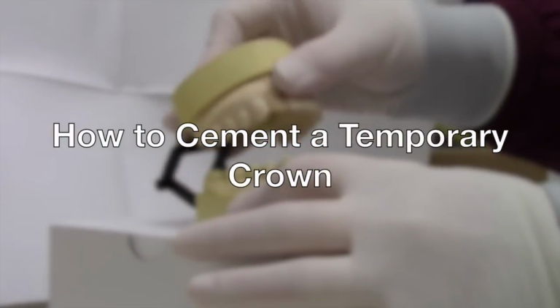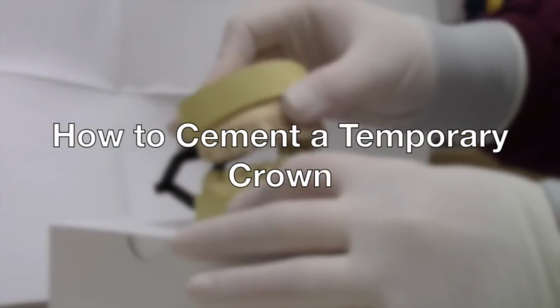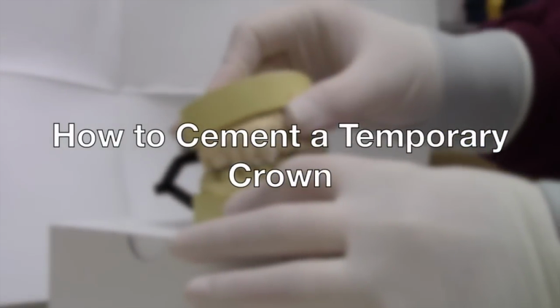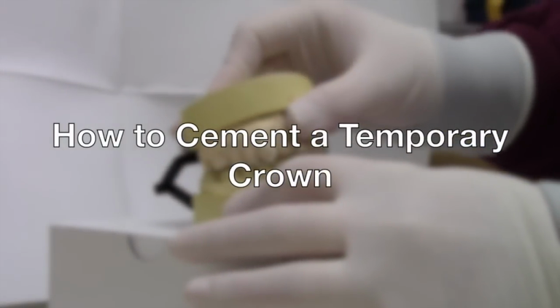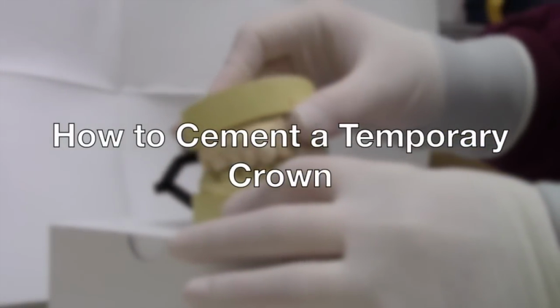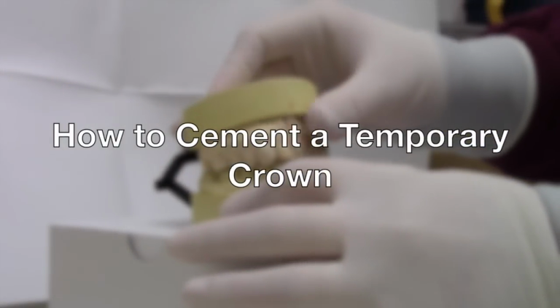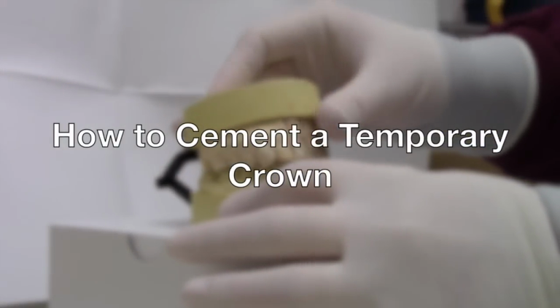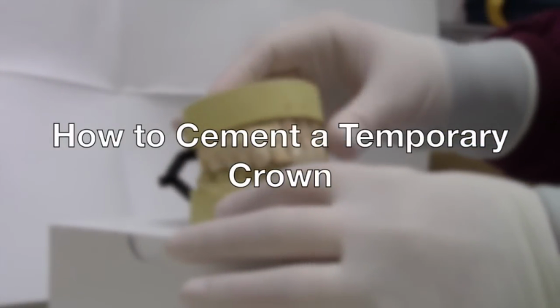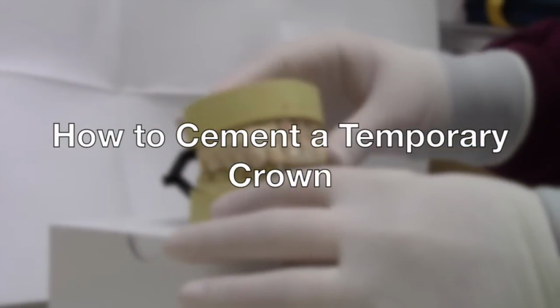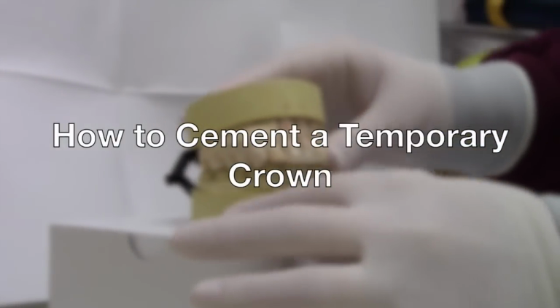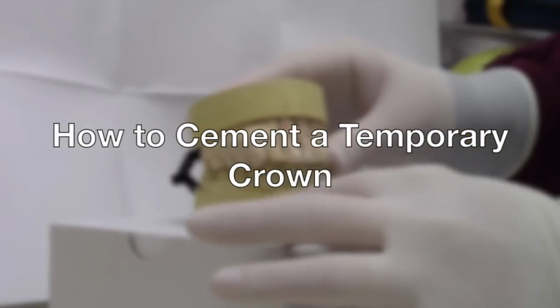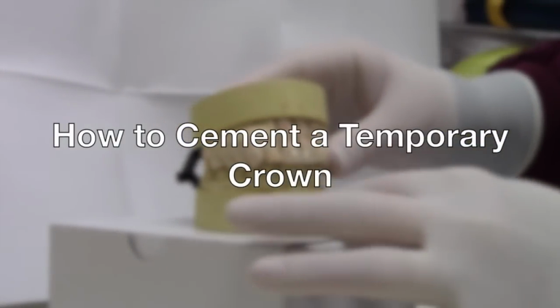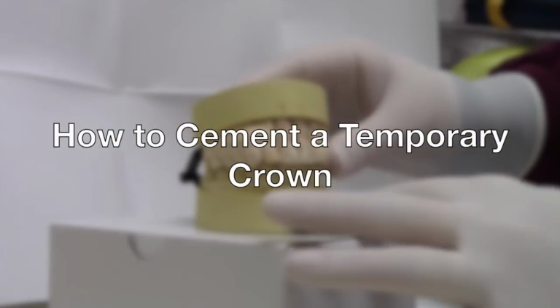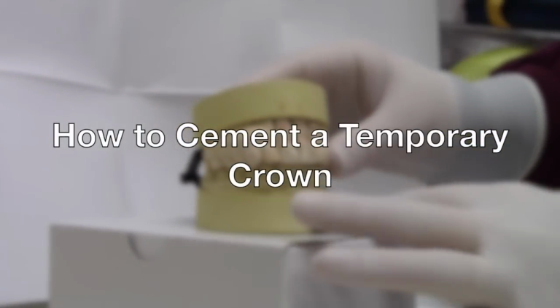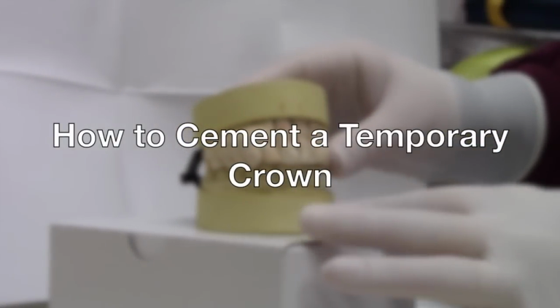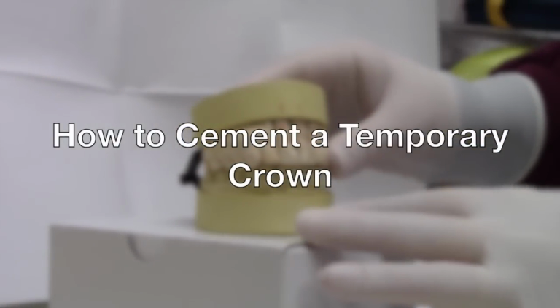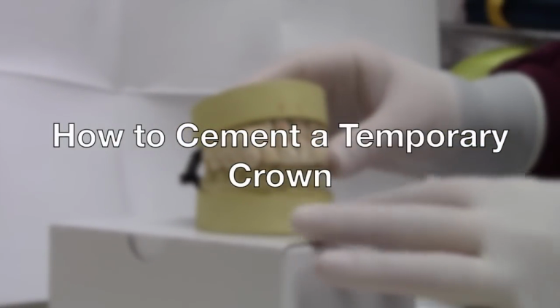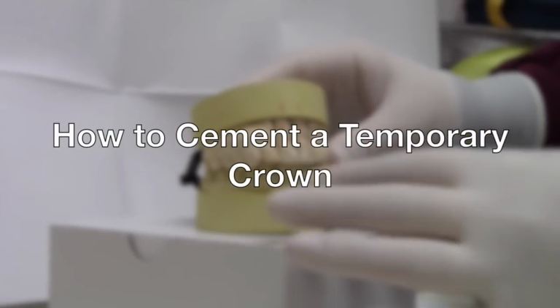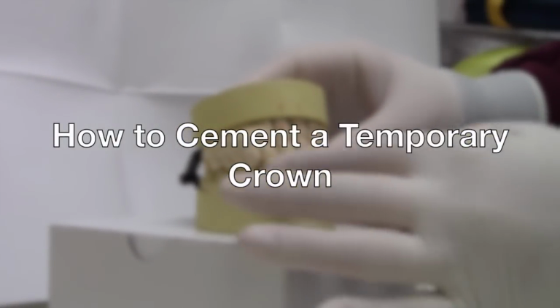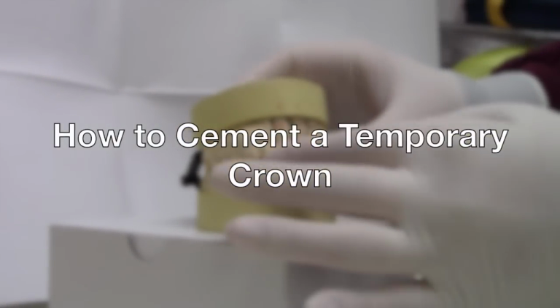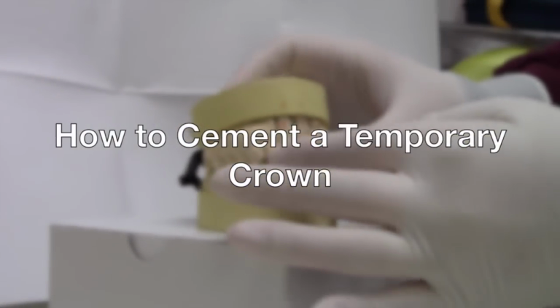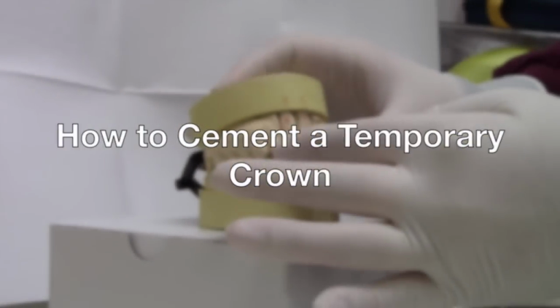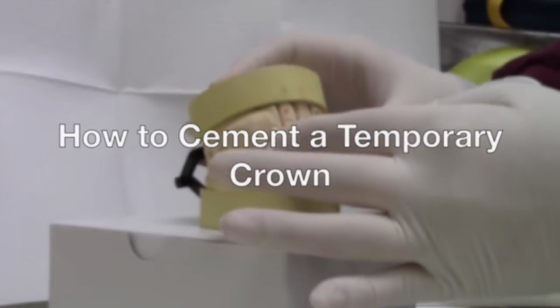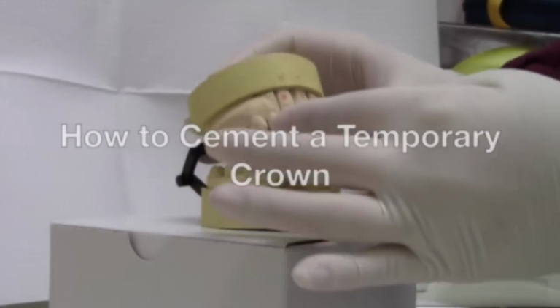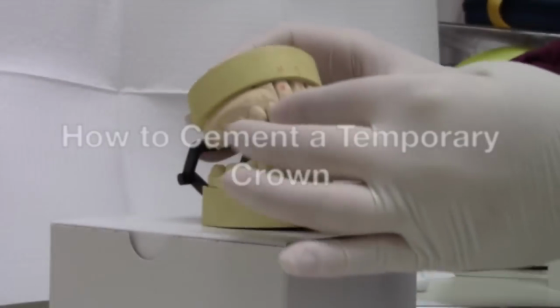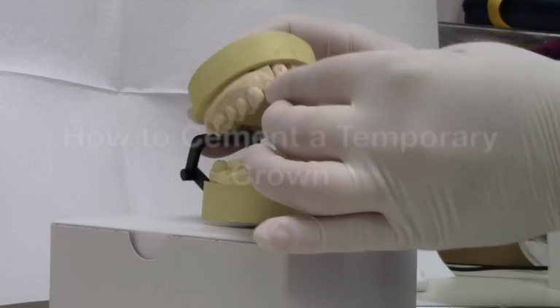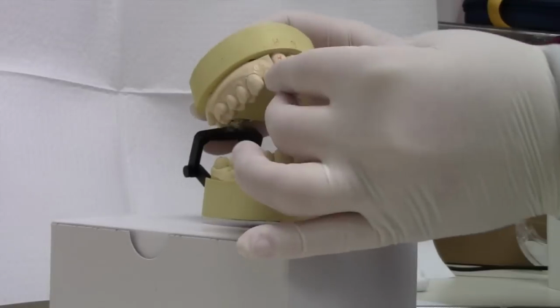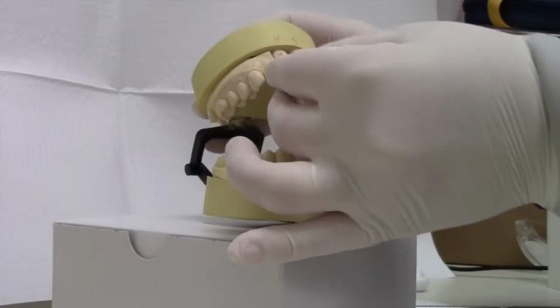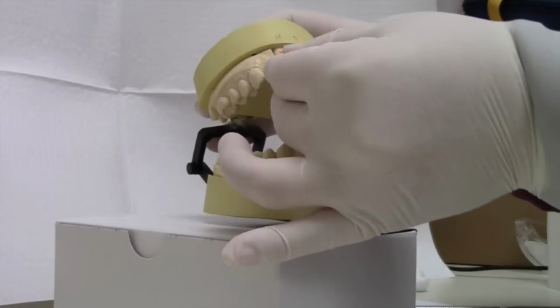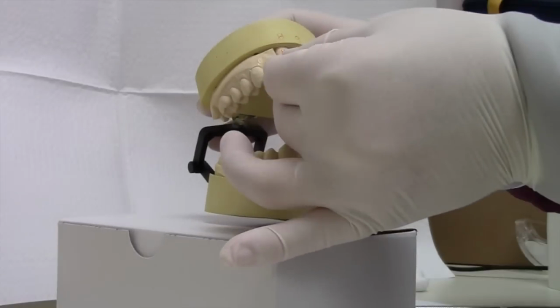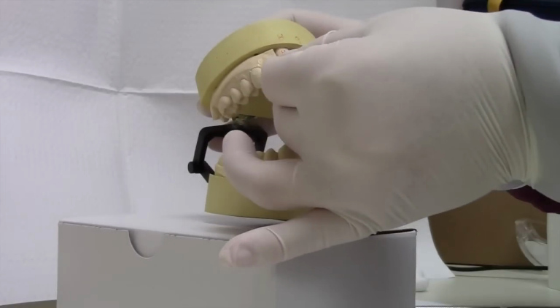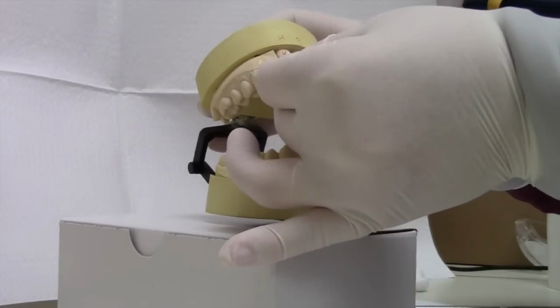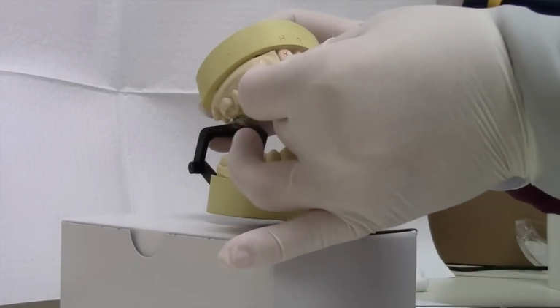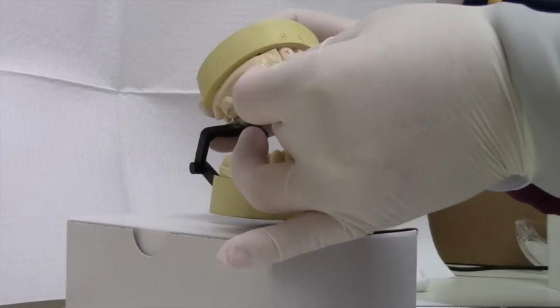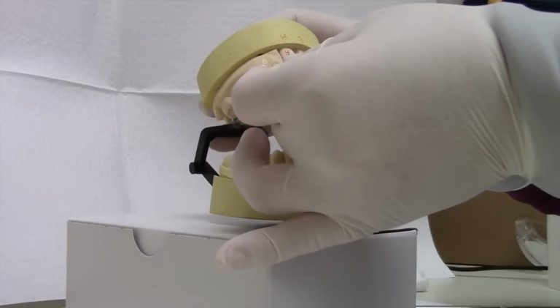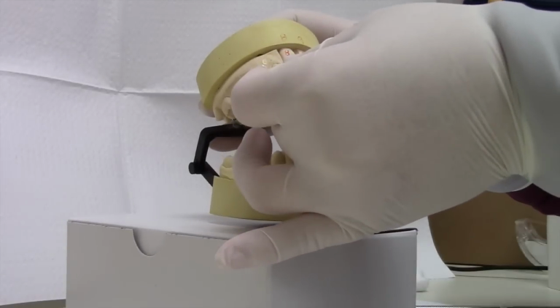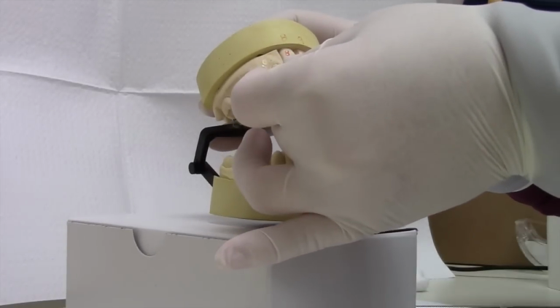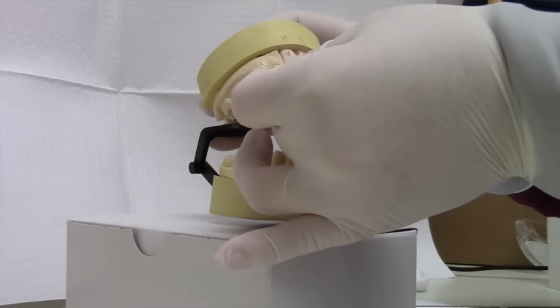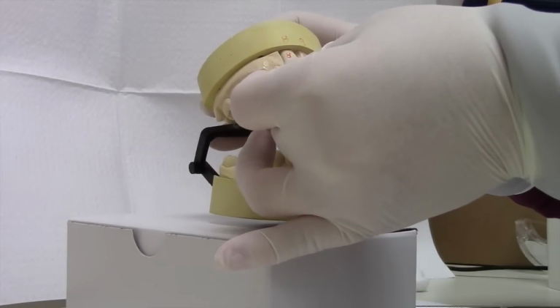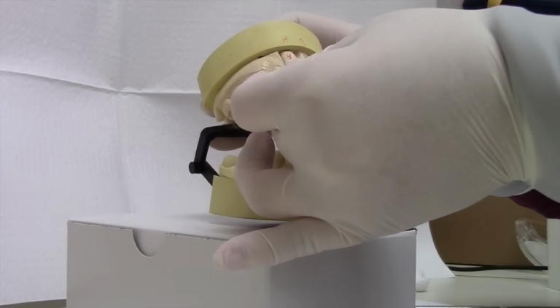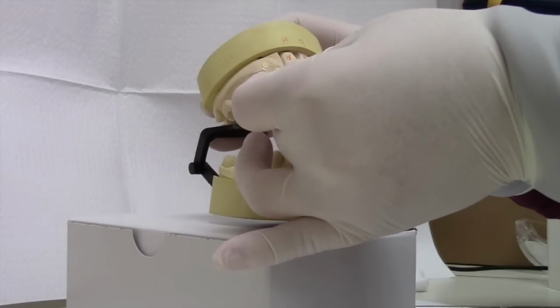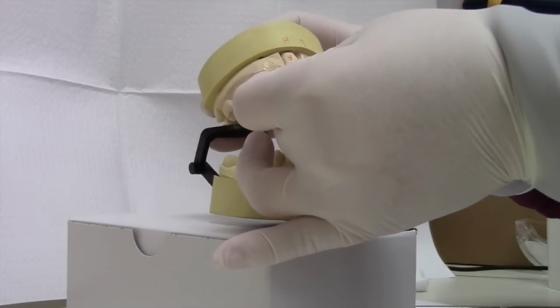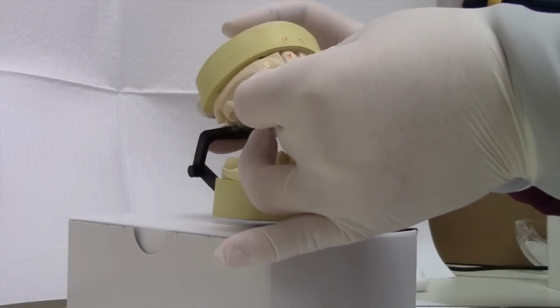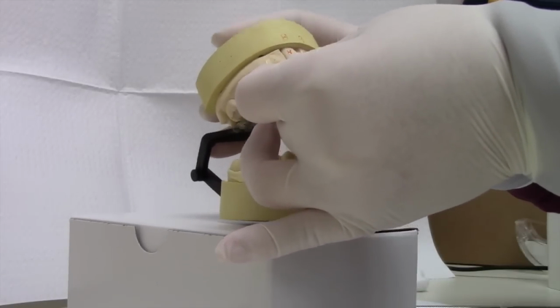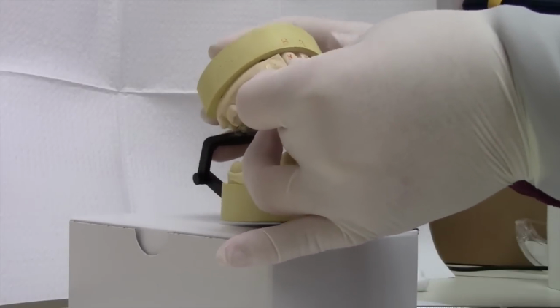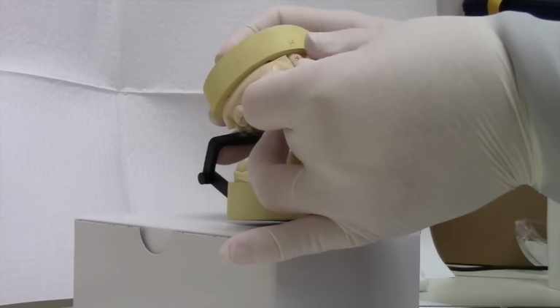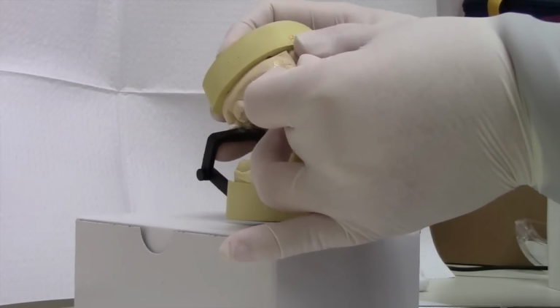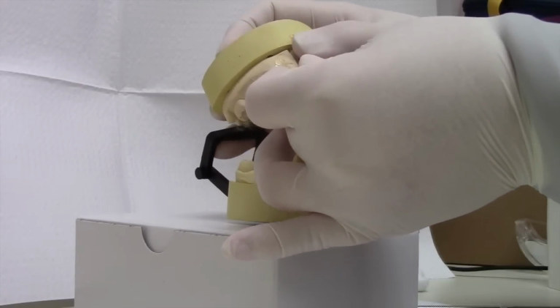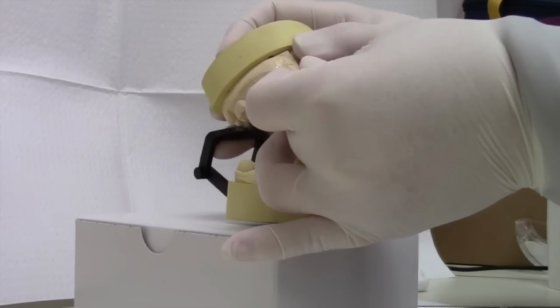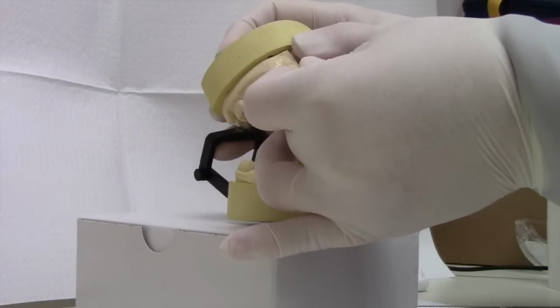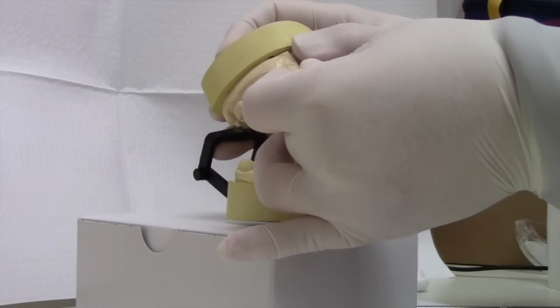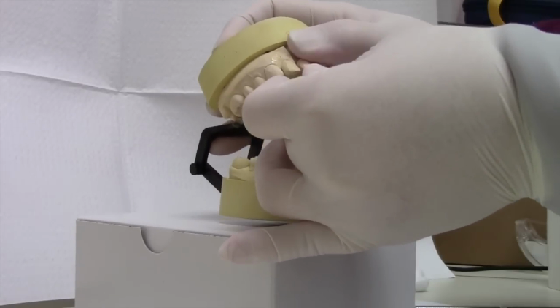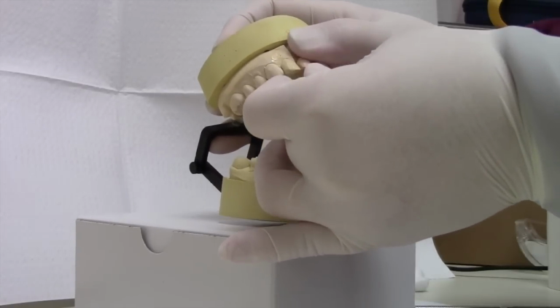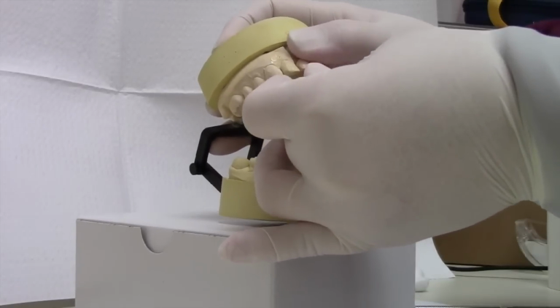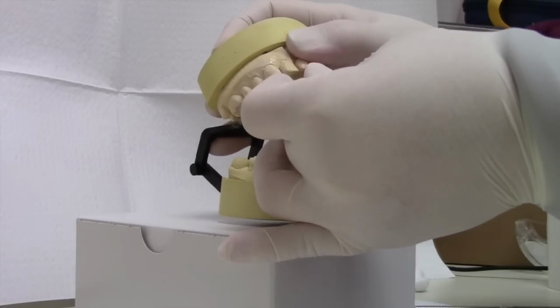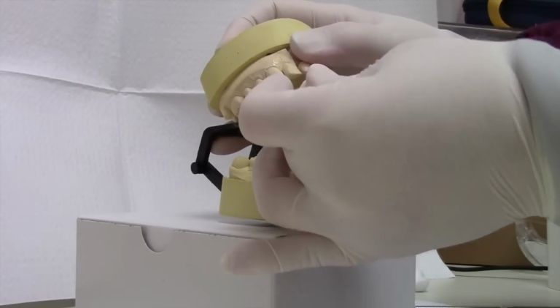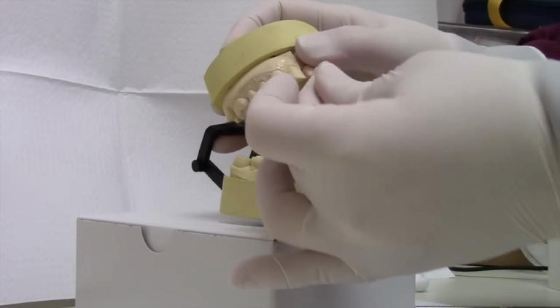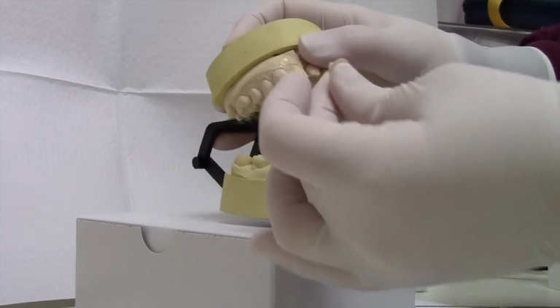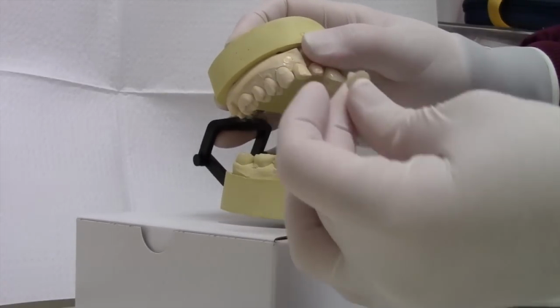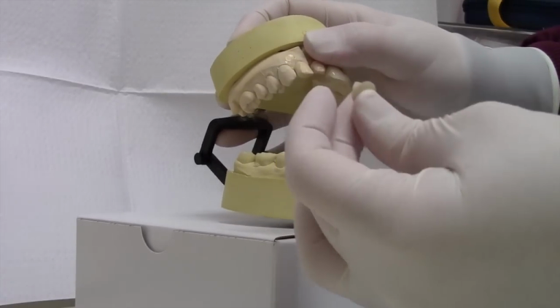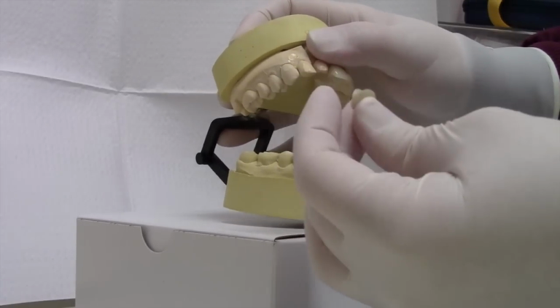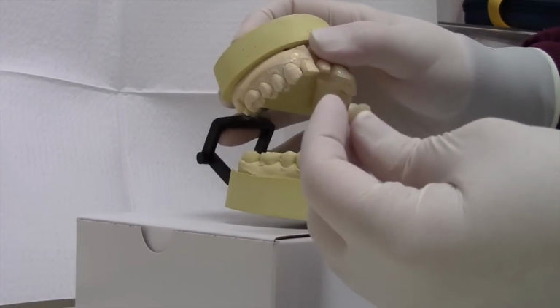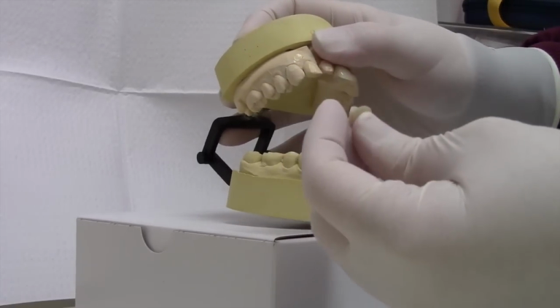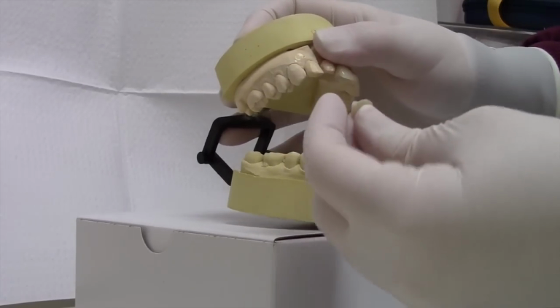As temporary crowns should not come off, sometimes they do. Cementing them is easy — just follow these simple steps.